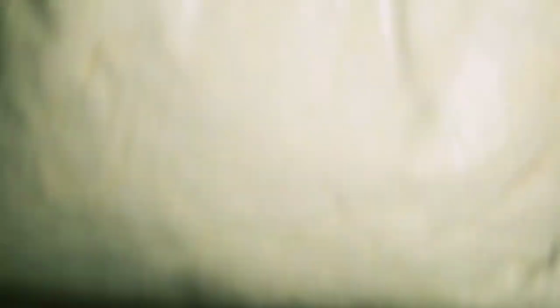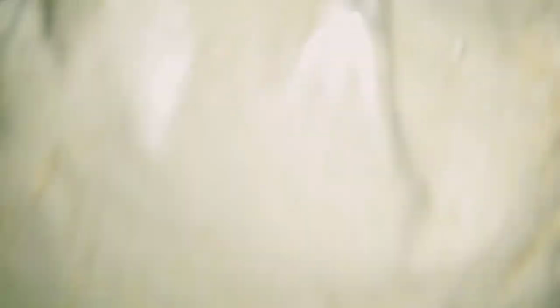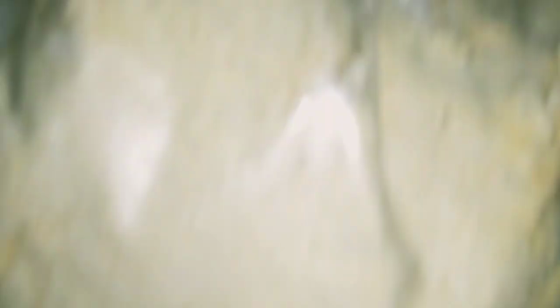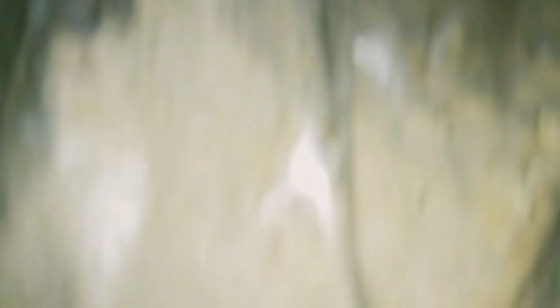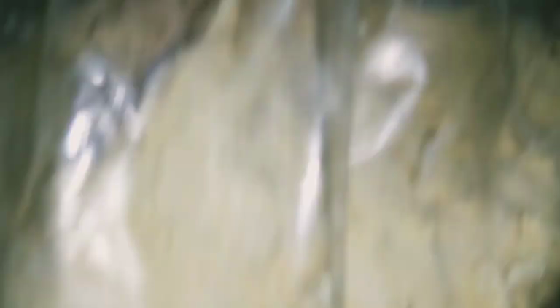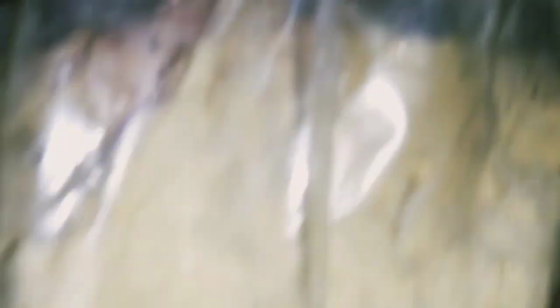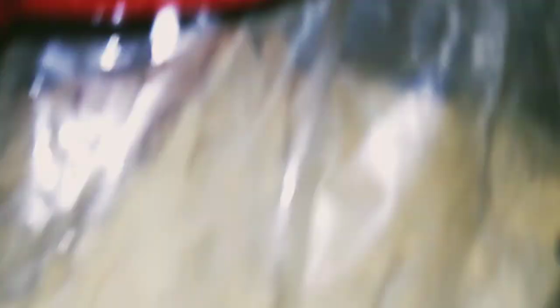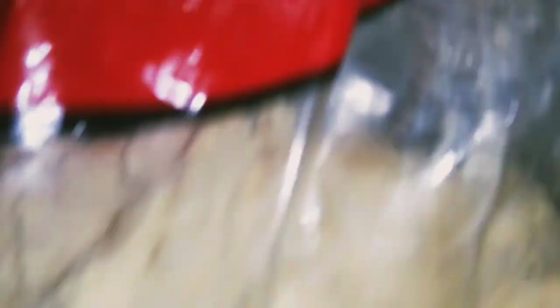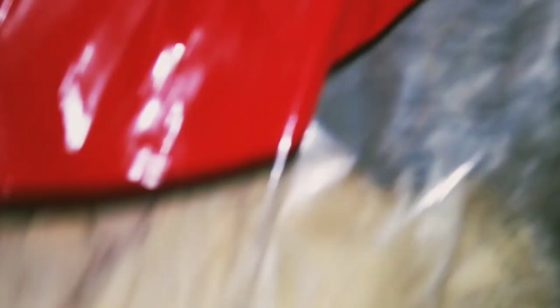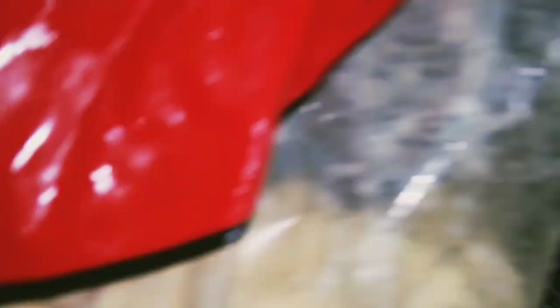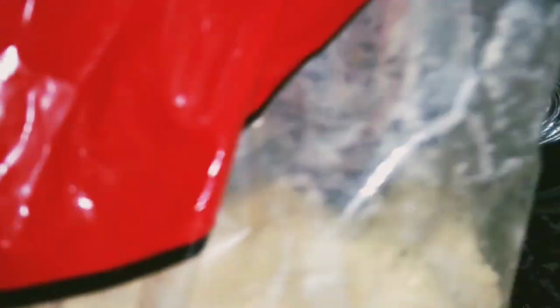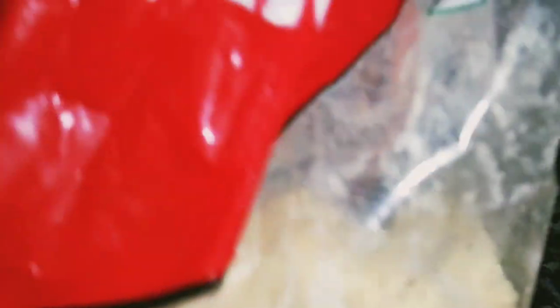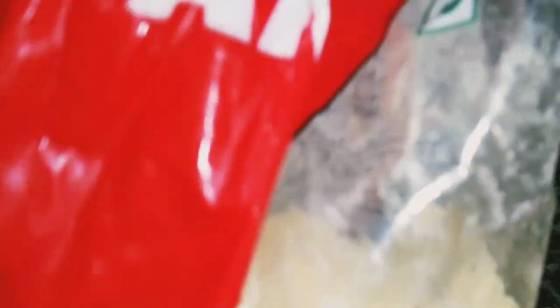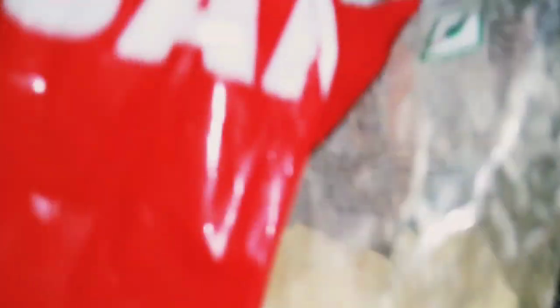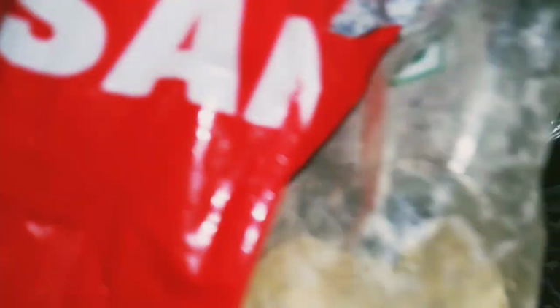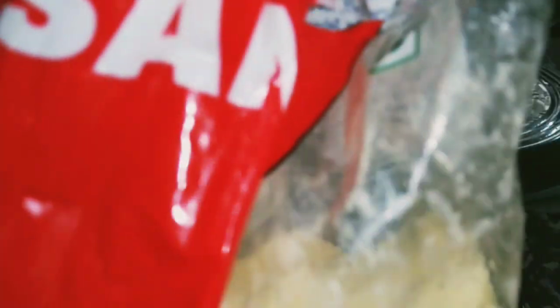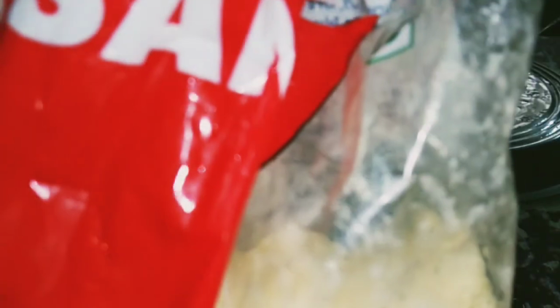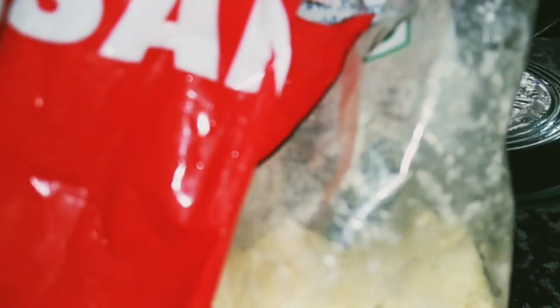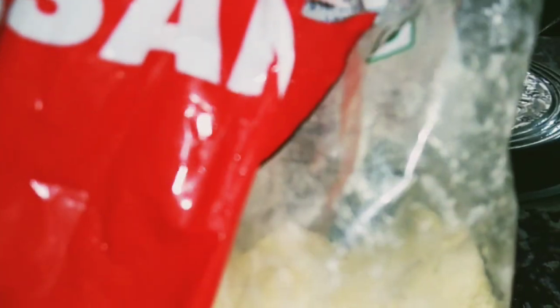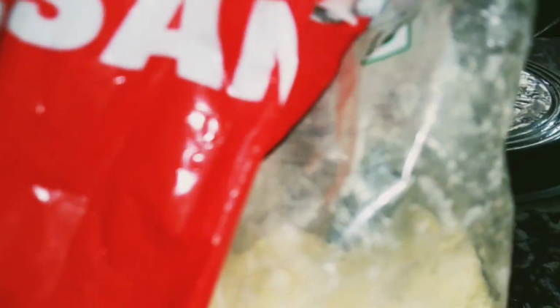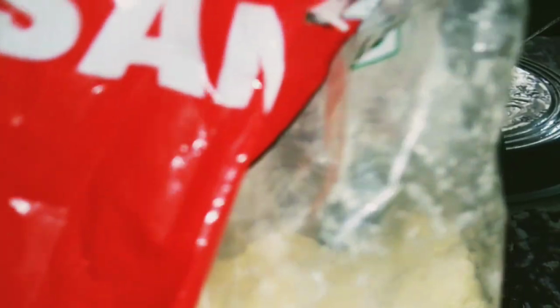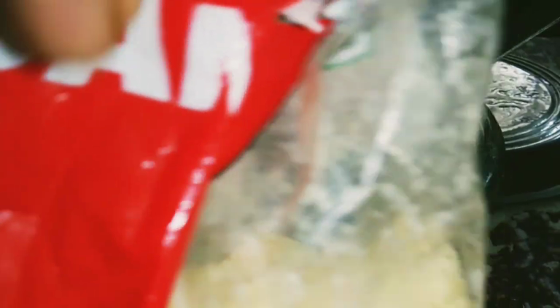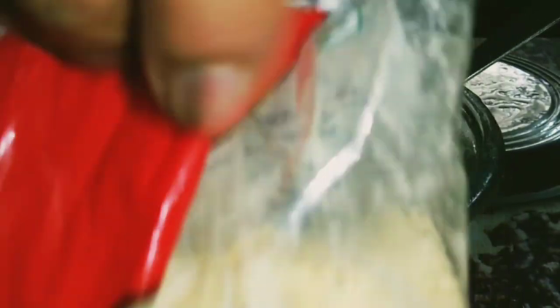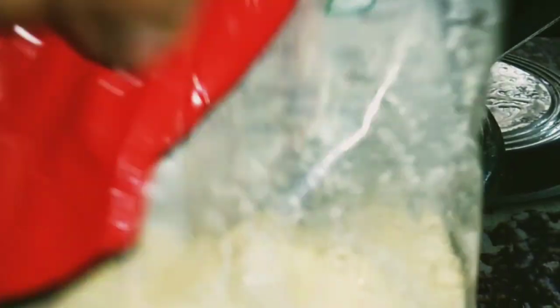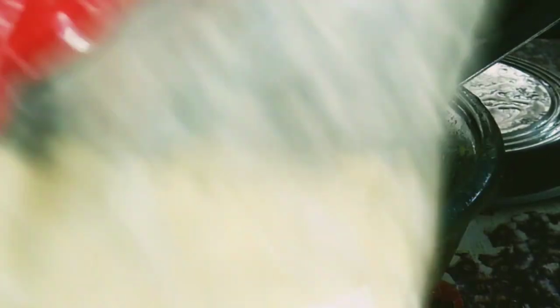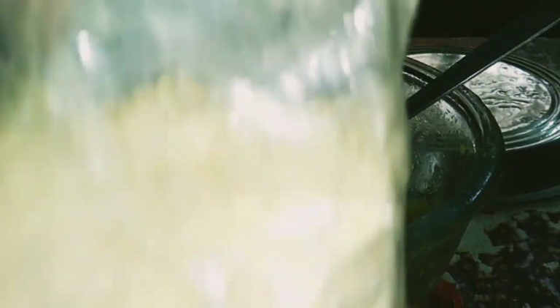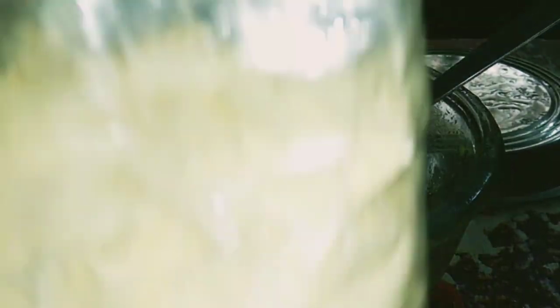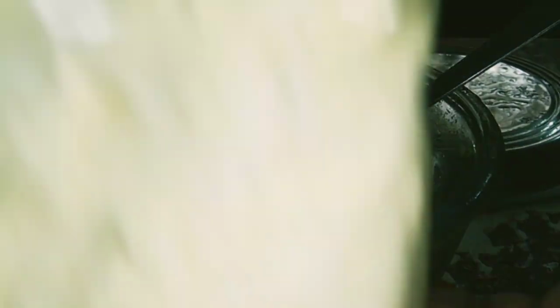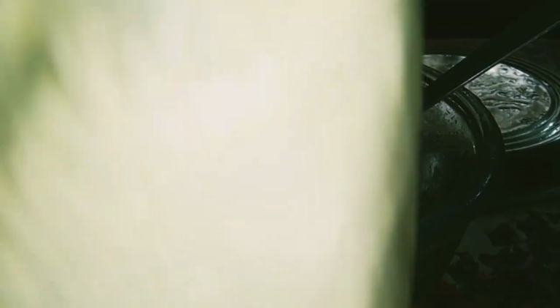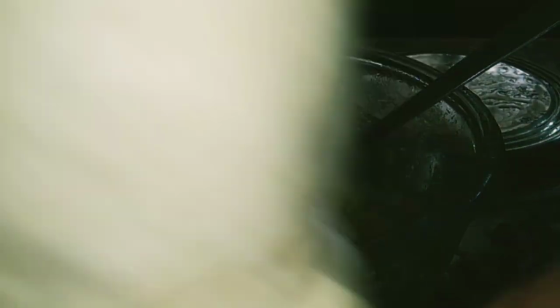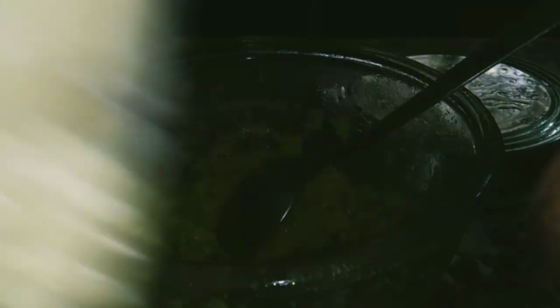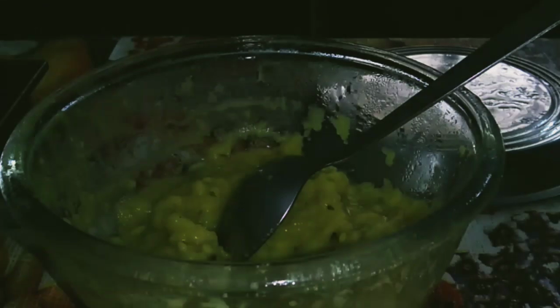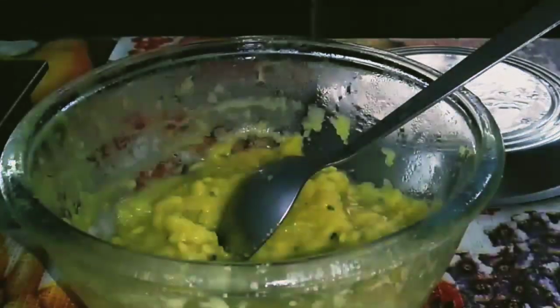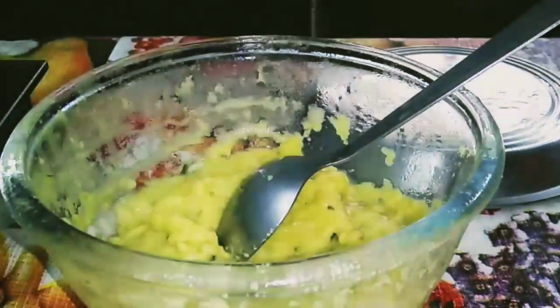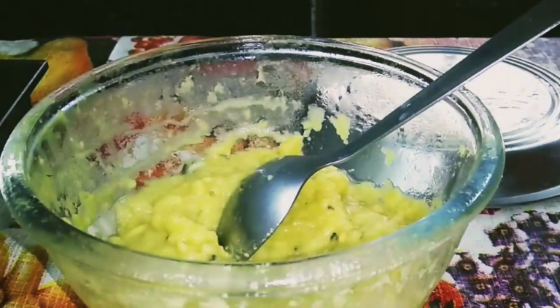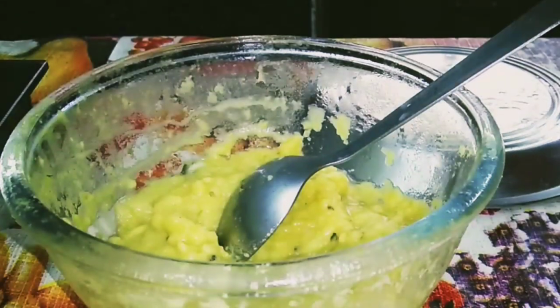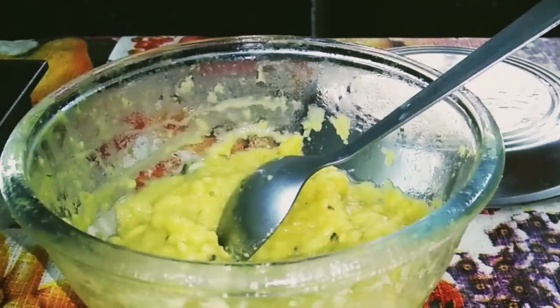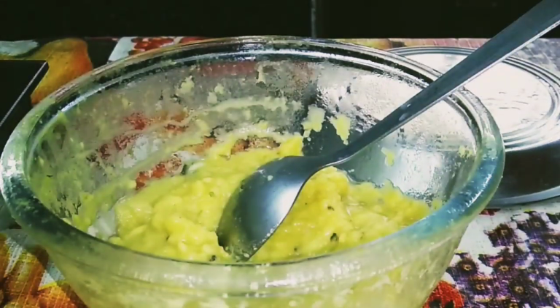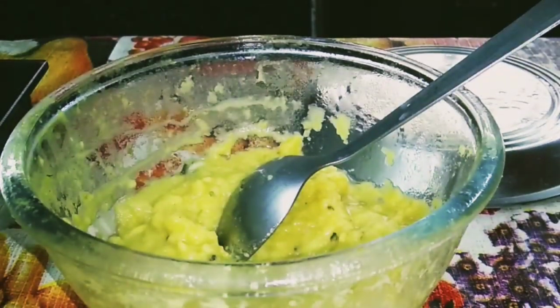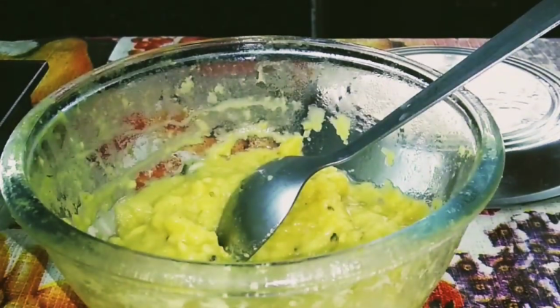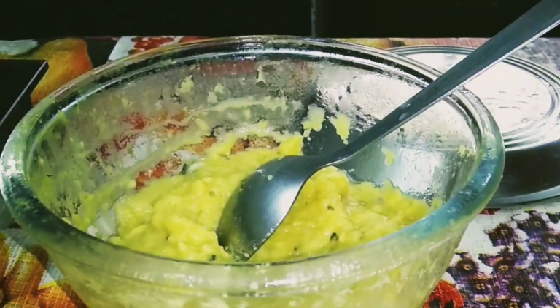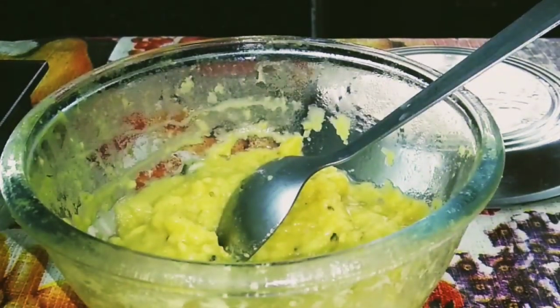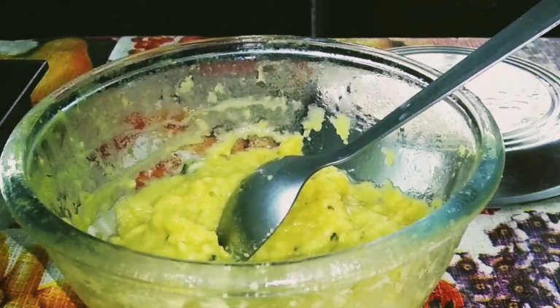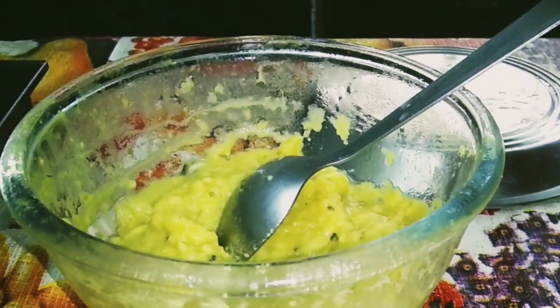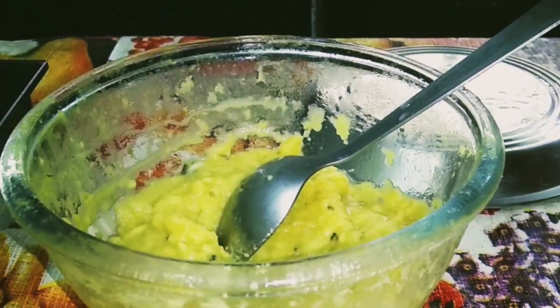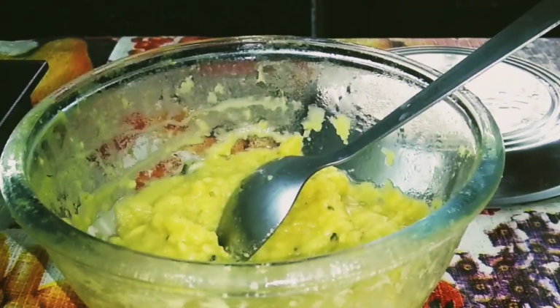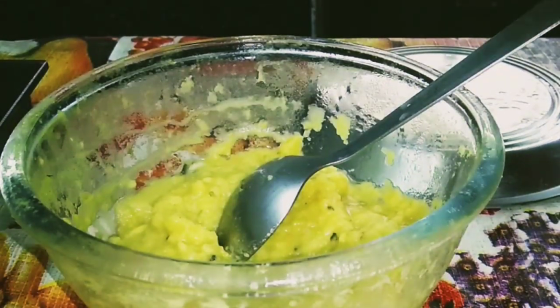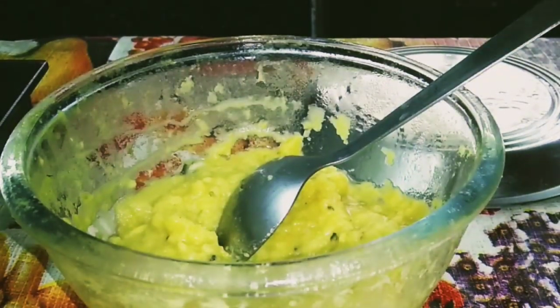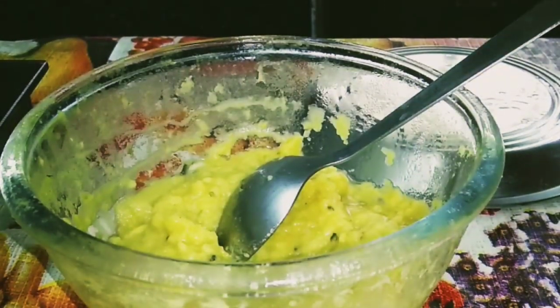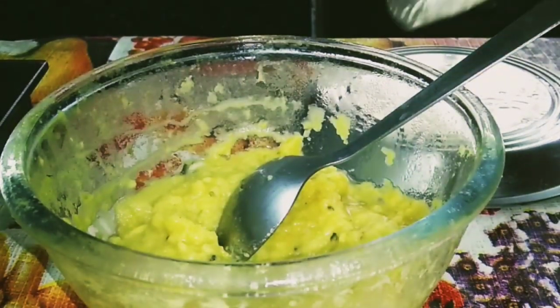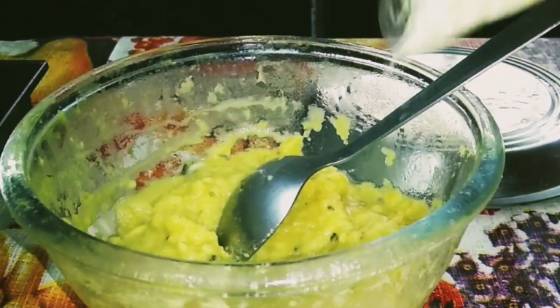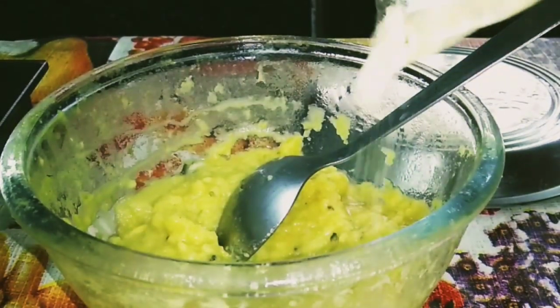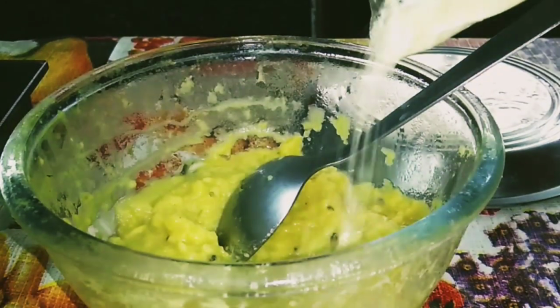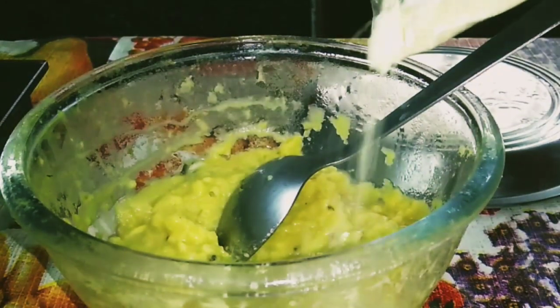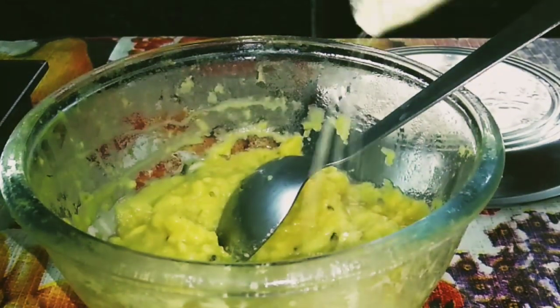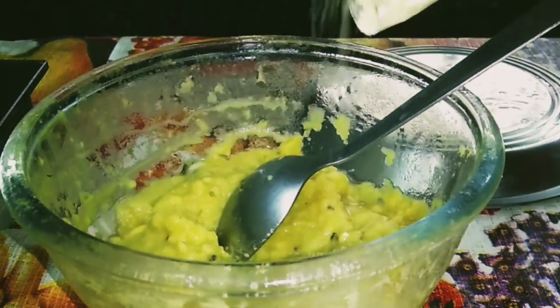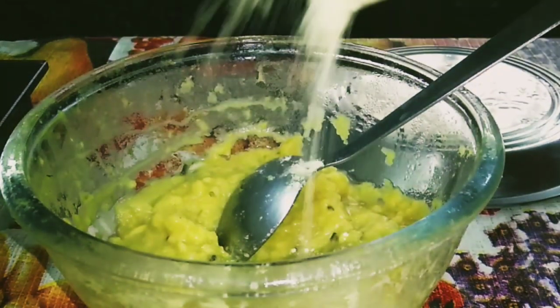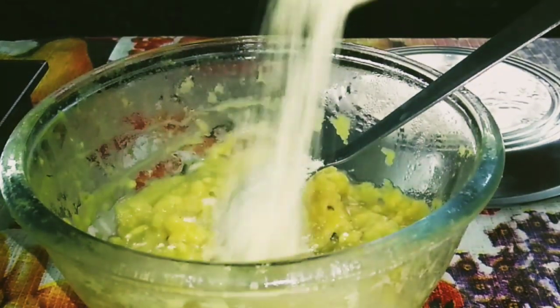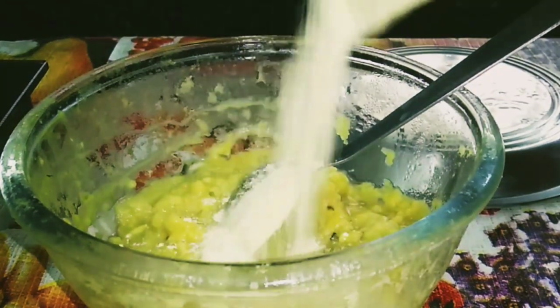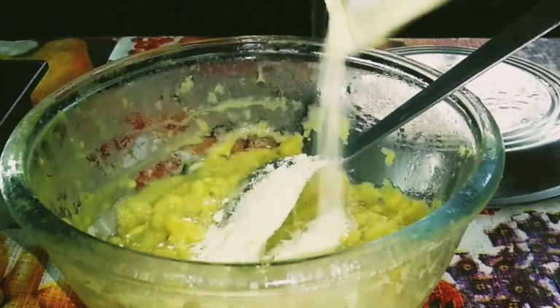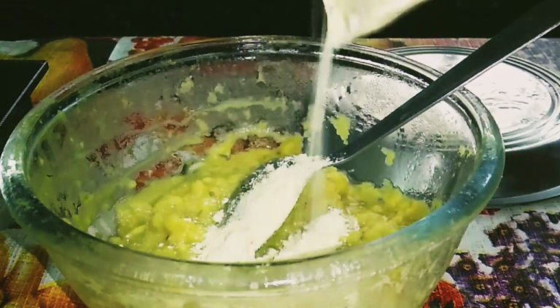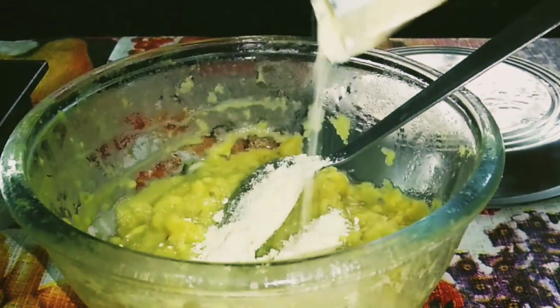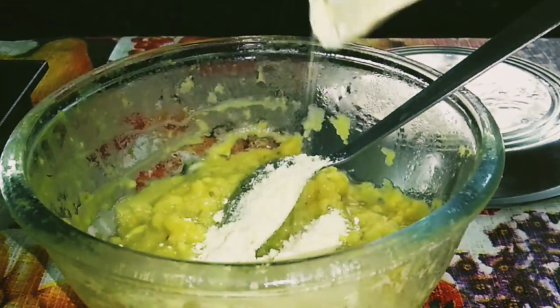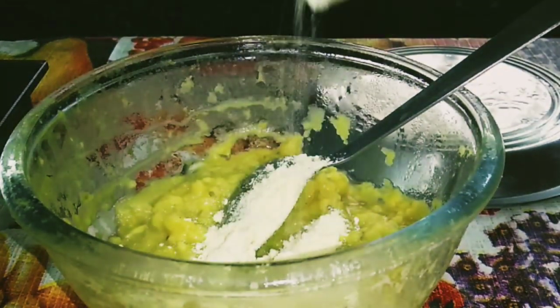I have taken four tablespoon besan for binding.